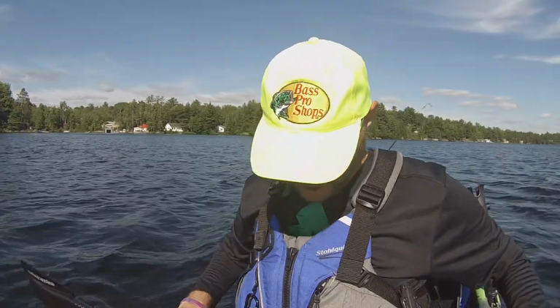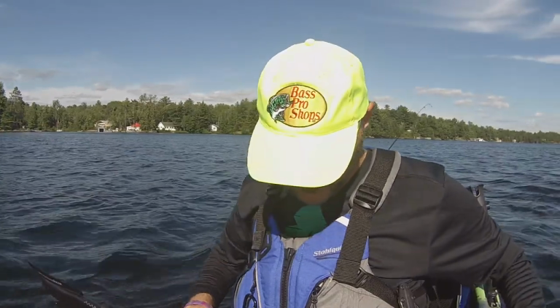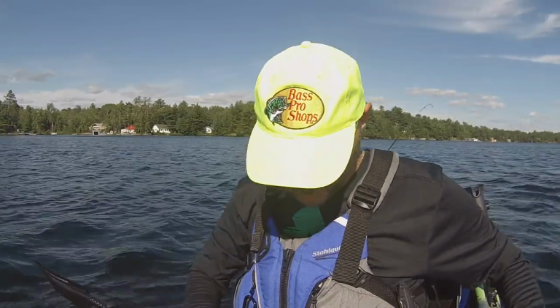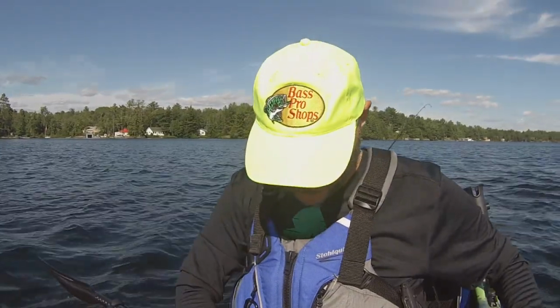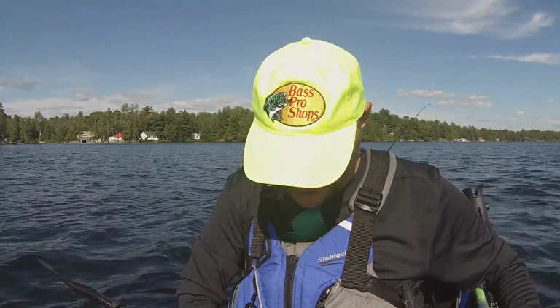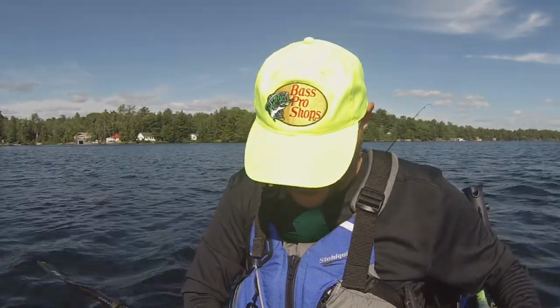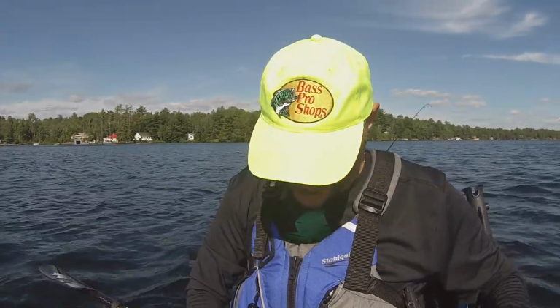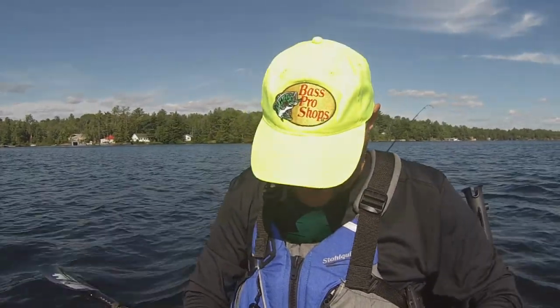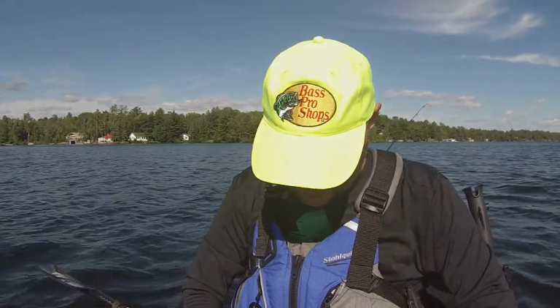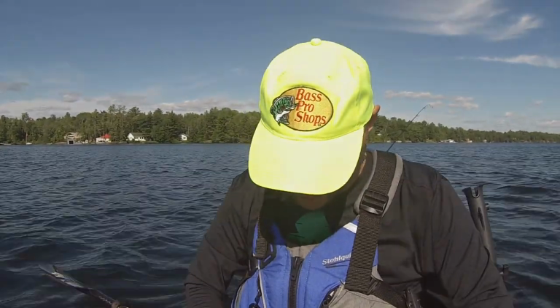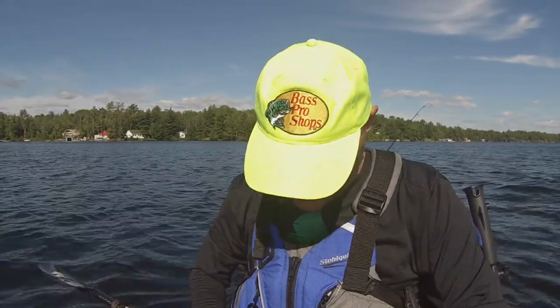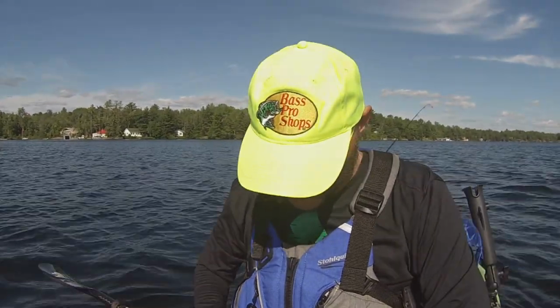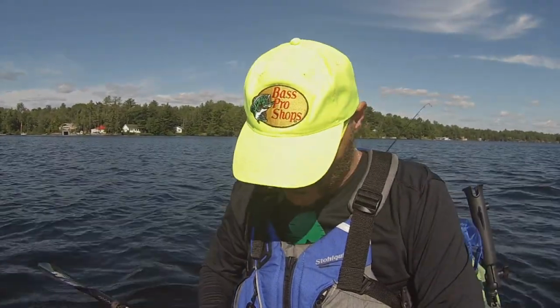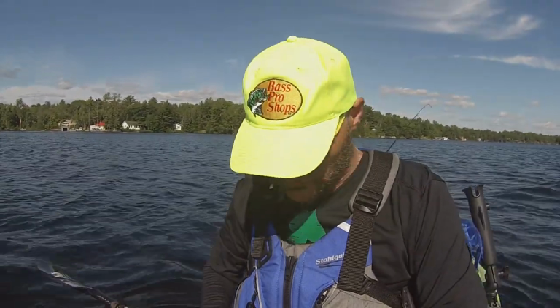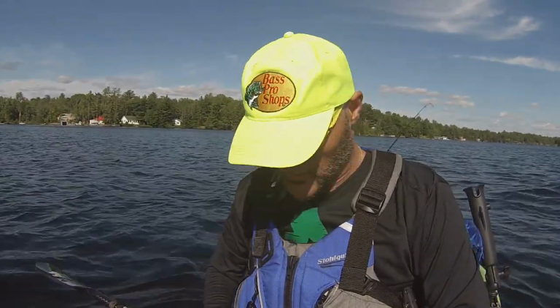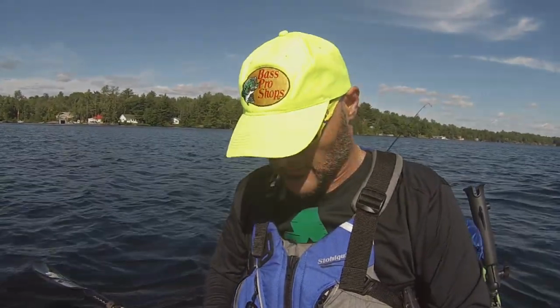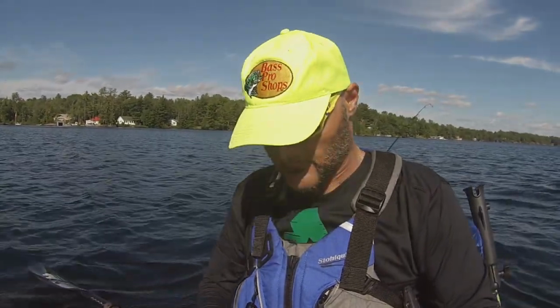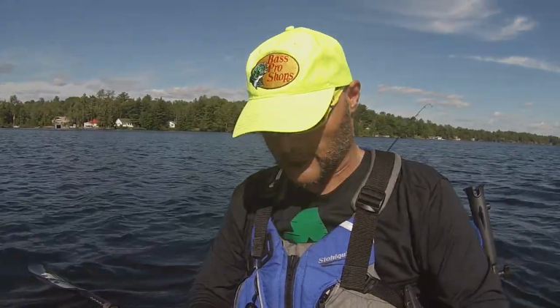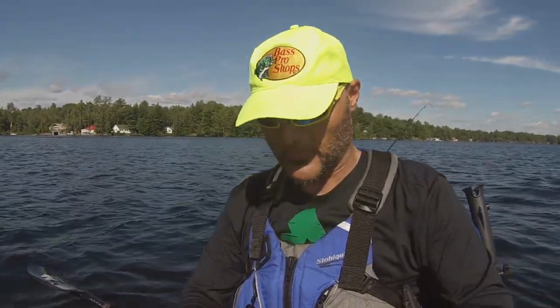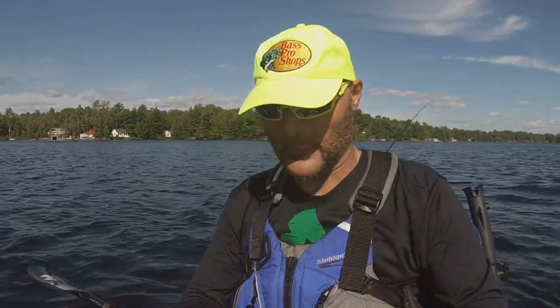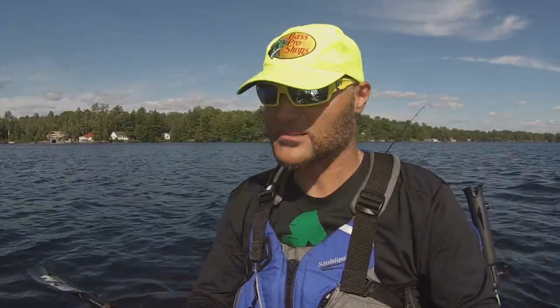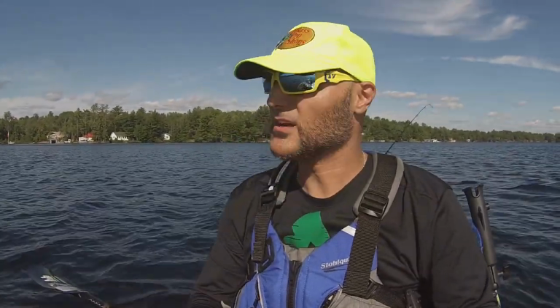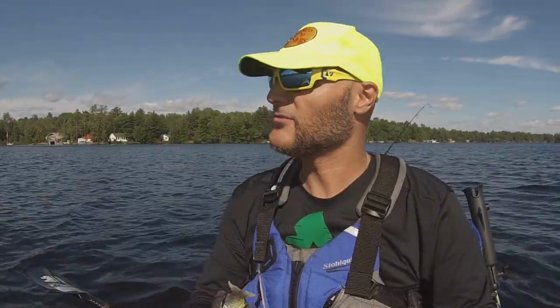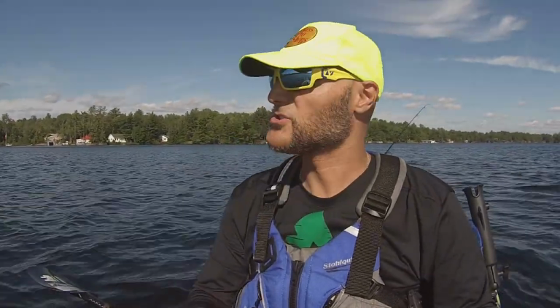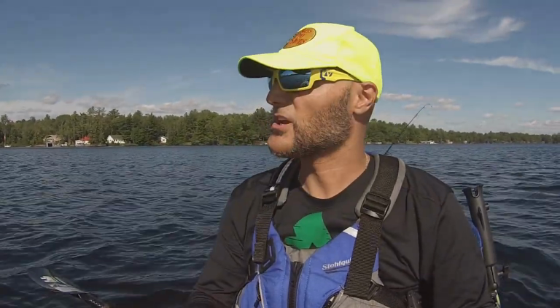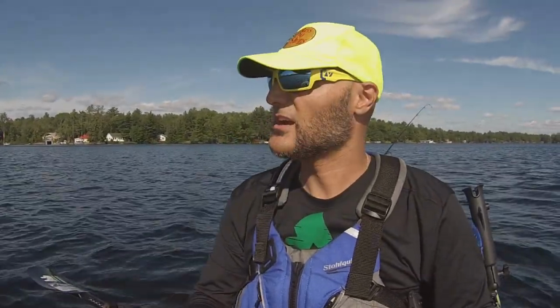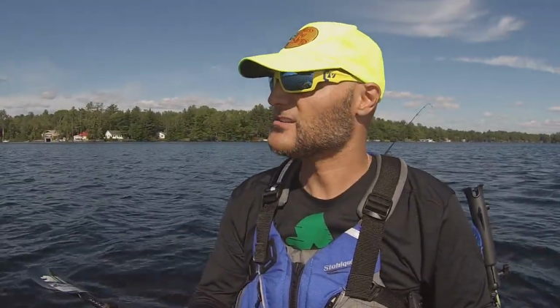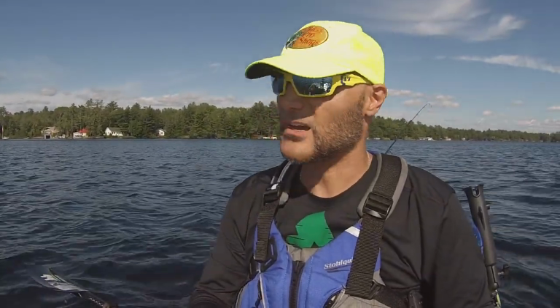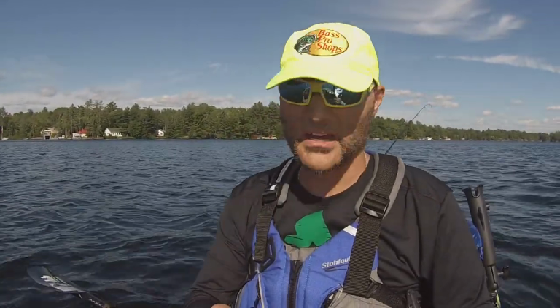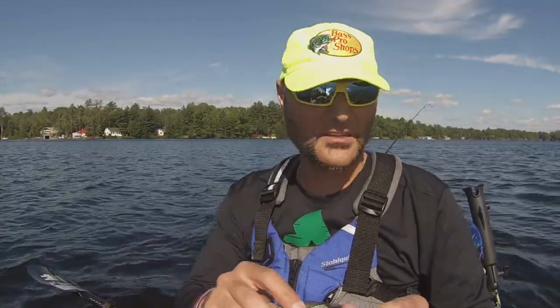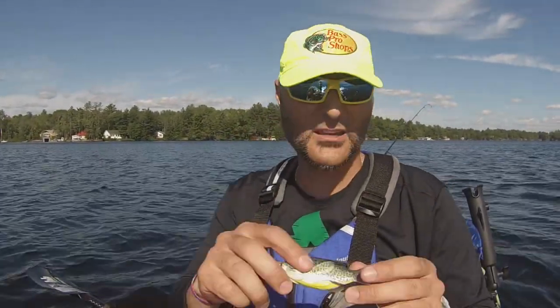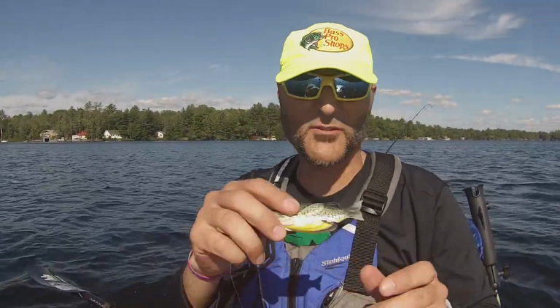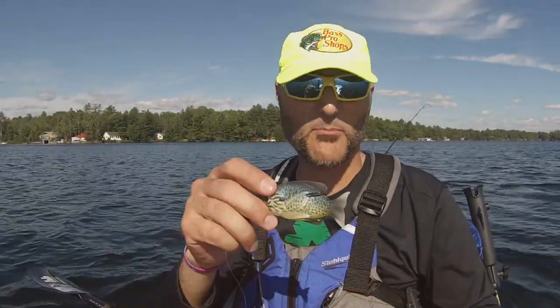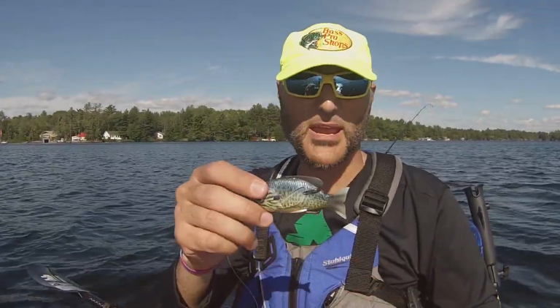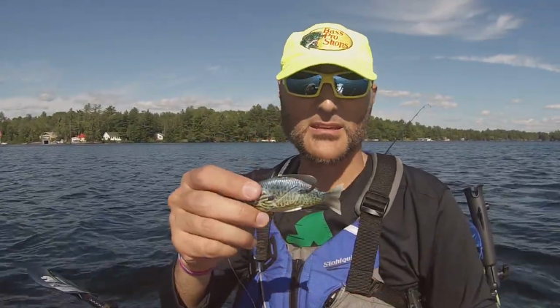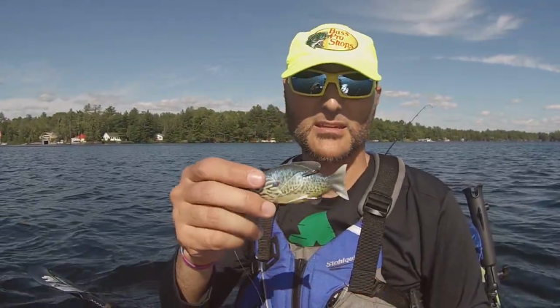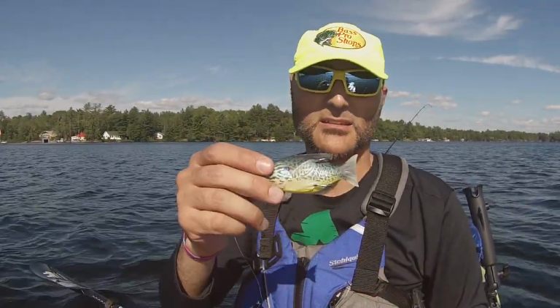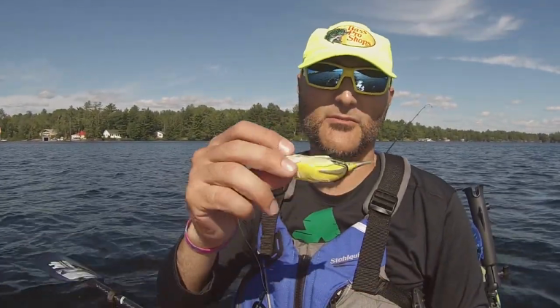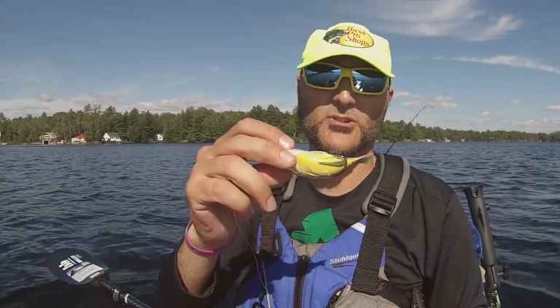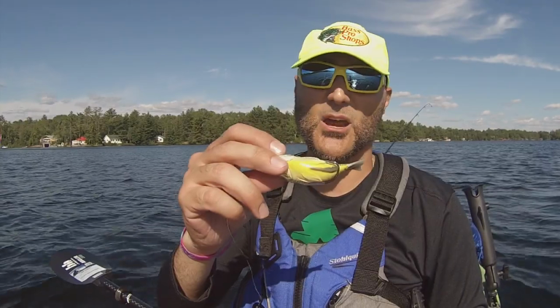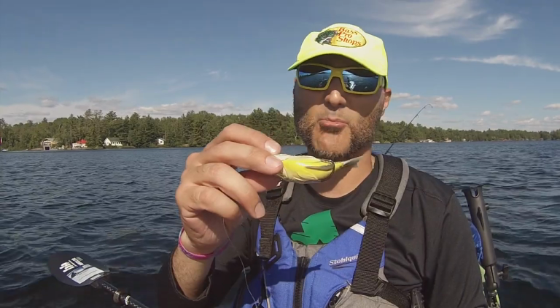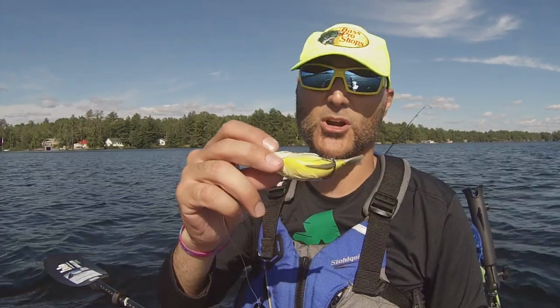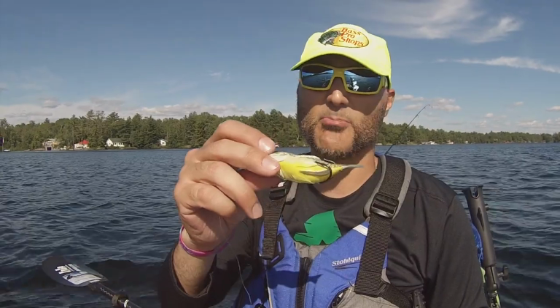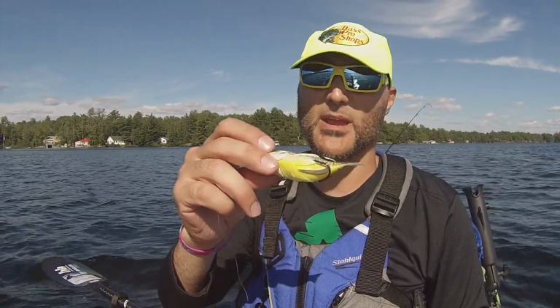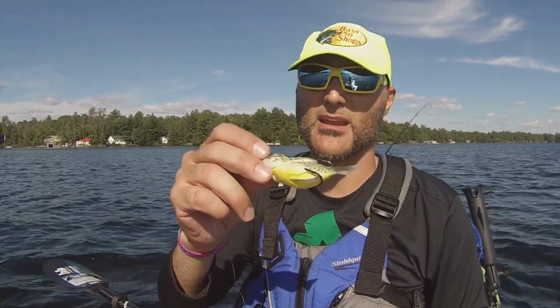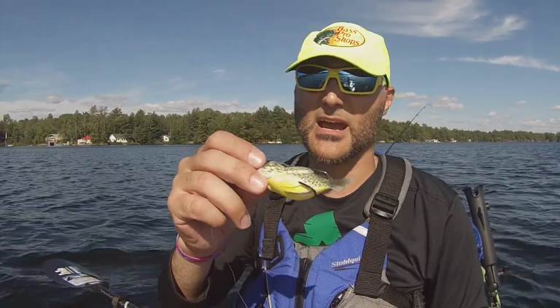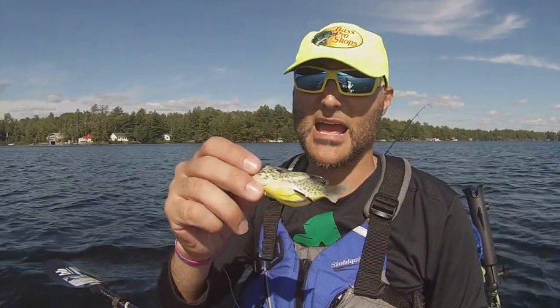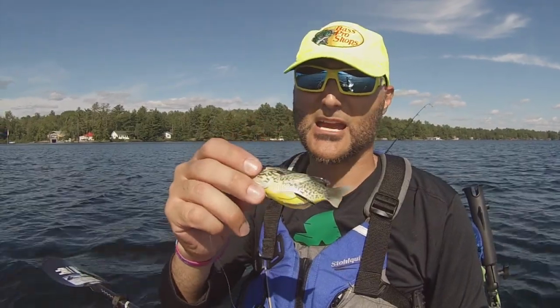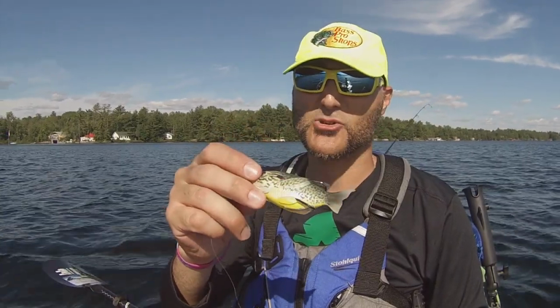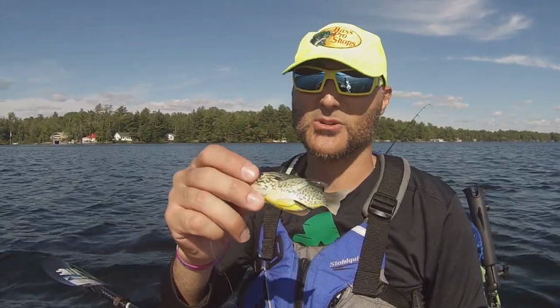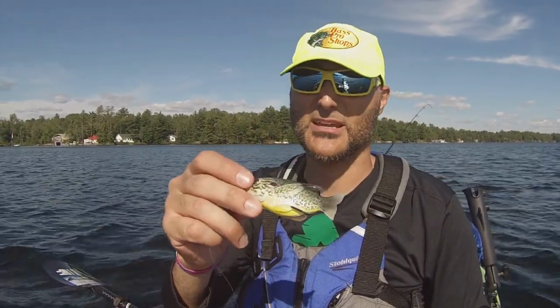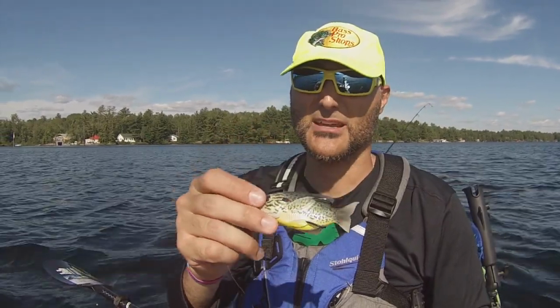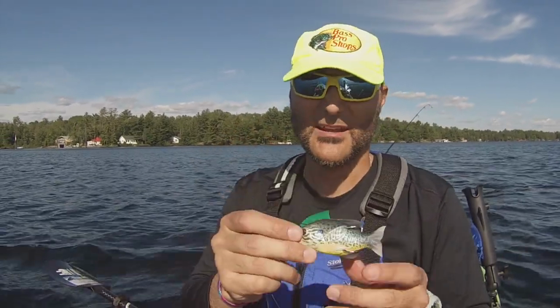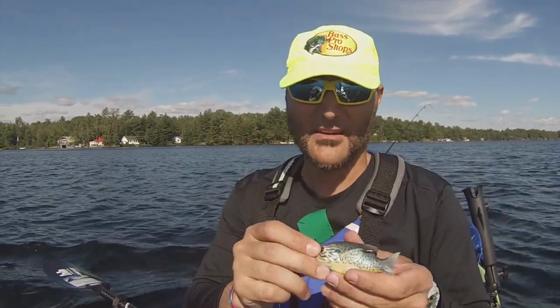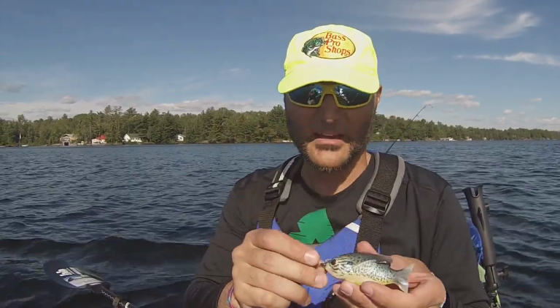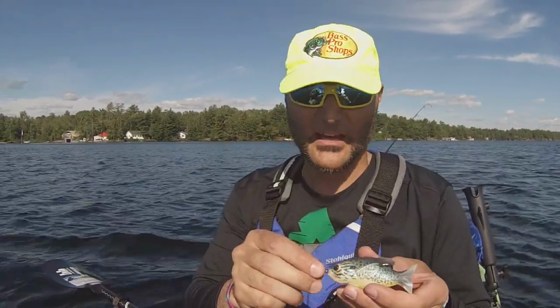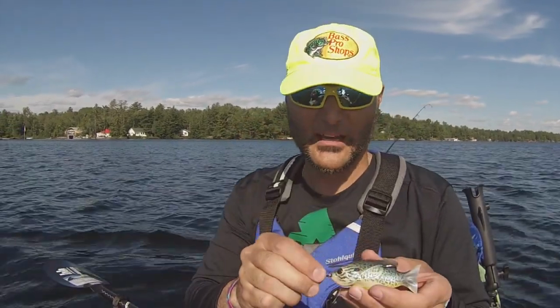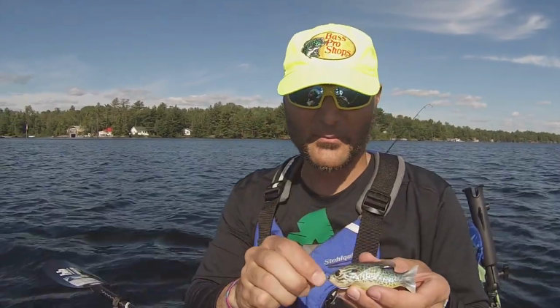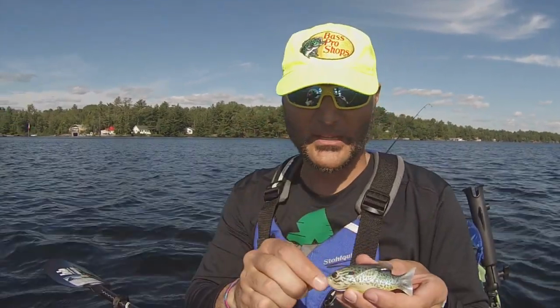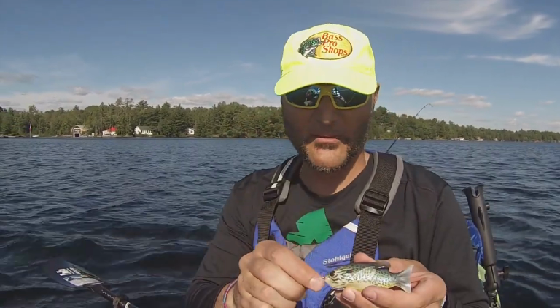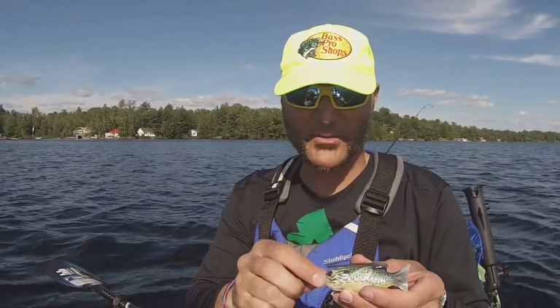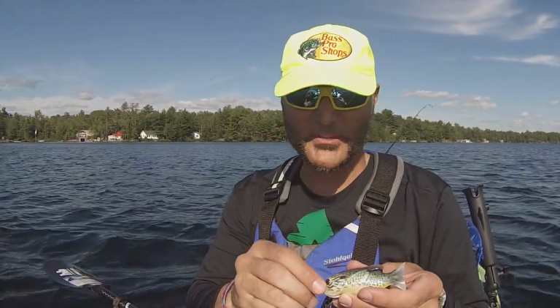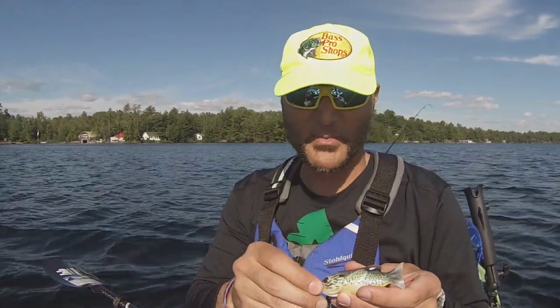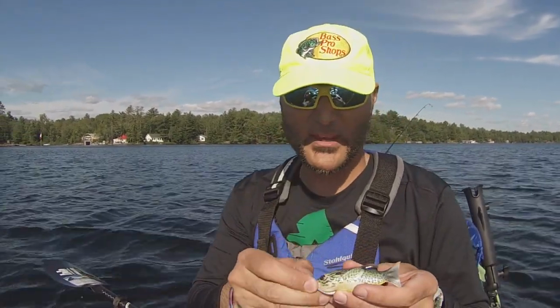Again, the LiveTarget Sunfish, guys. It's a different bait, a different topwater bait. I actually am in love with this bait.